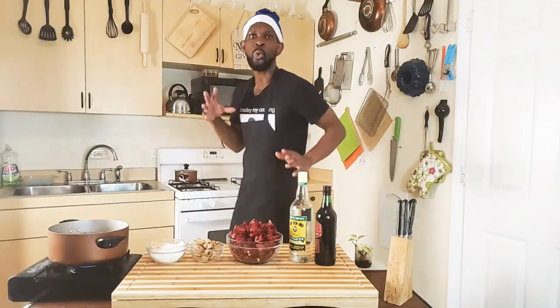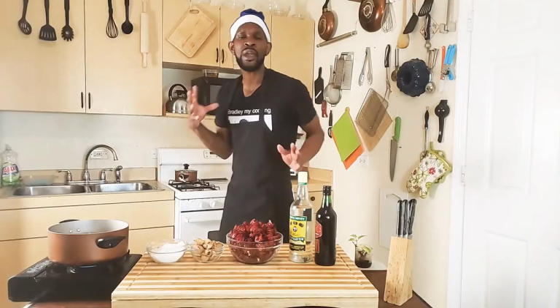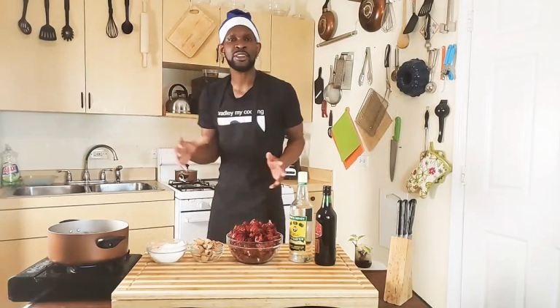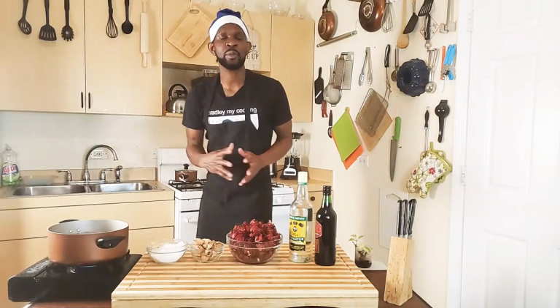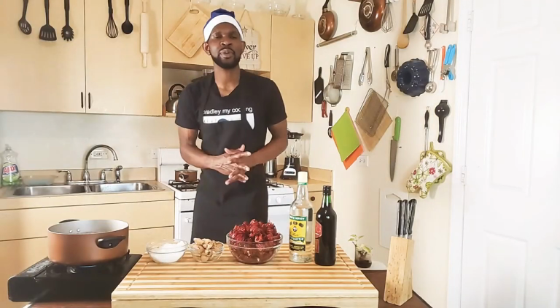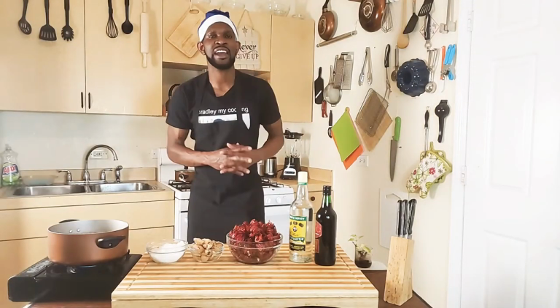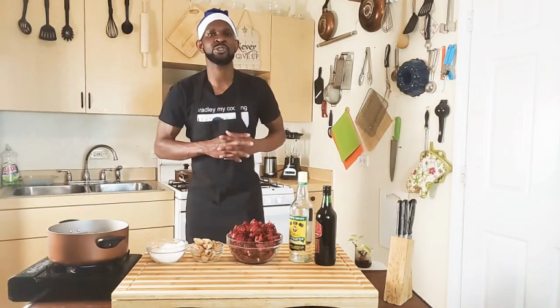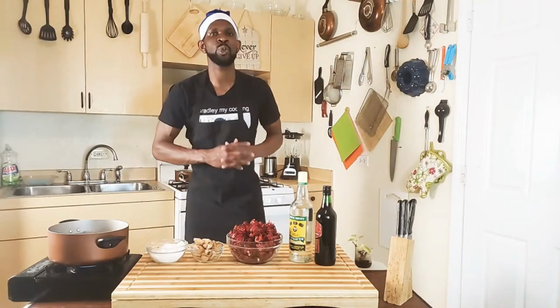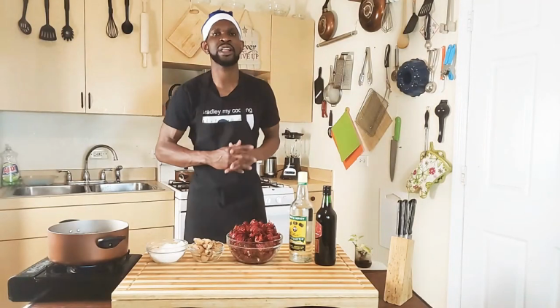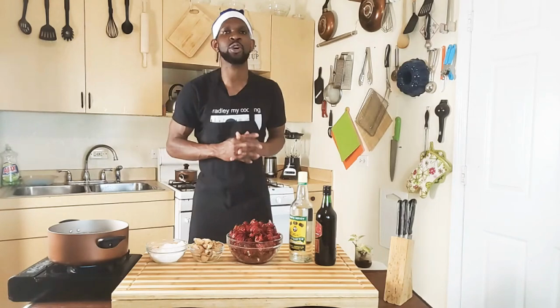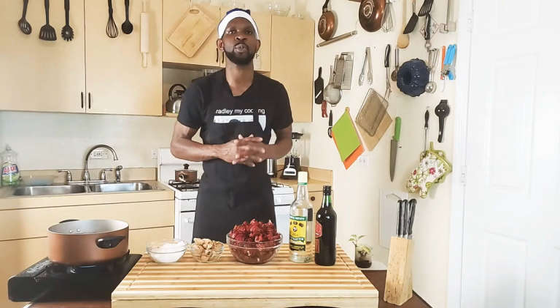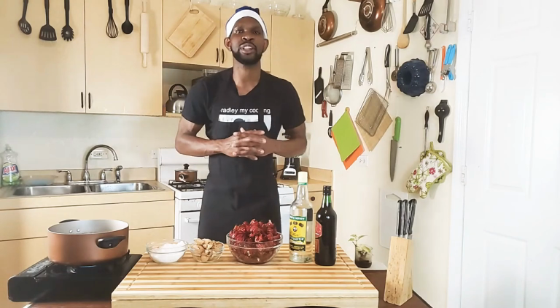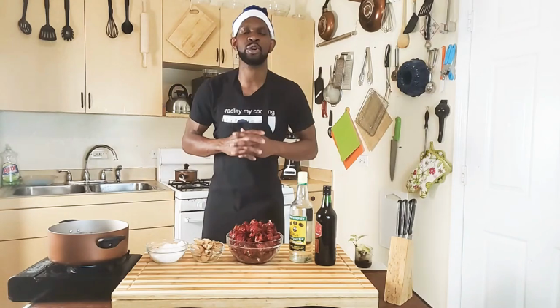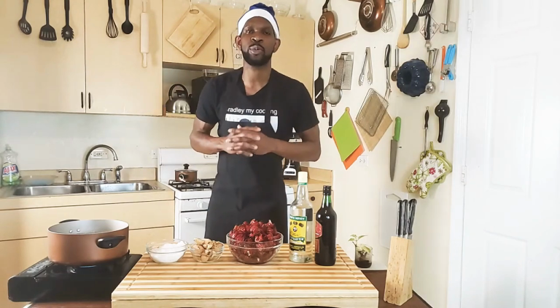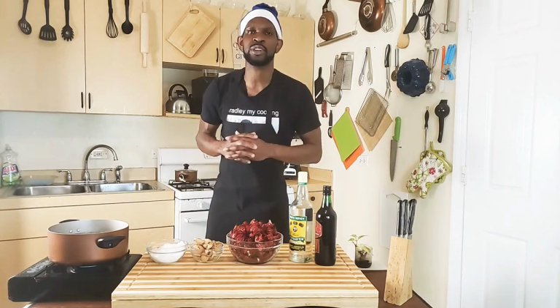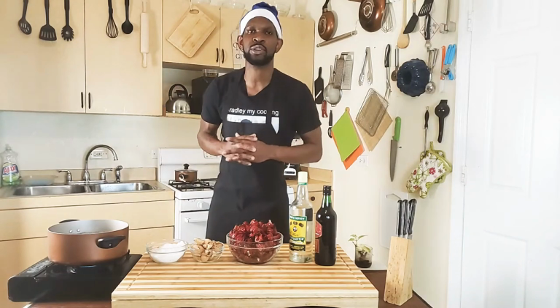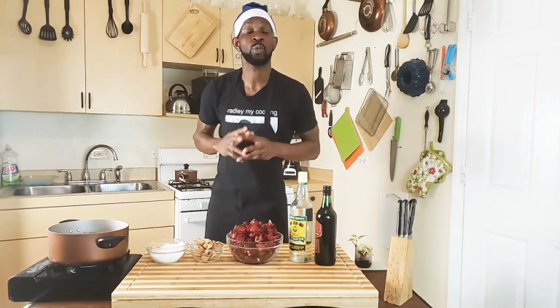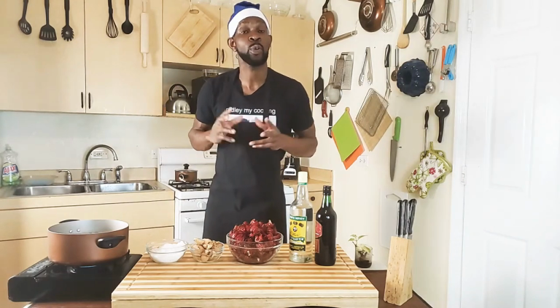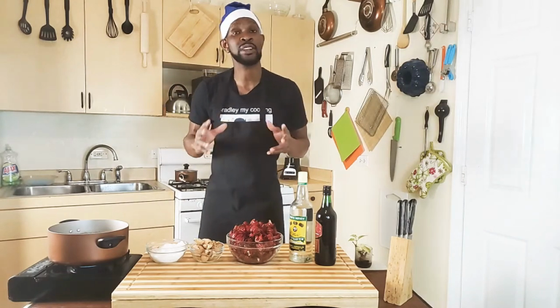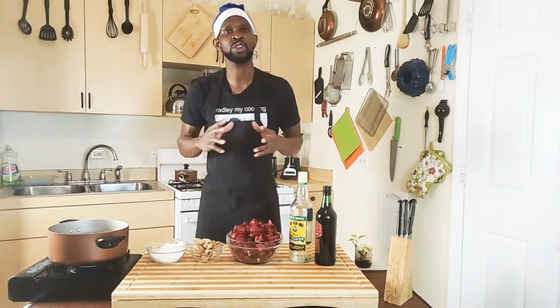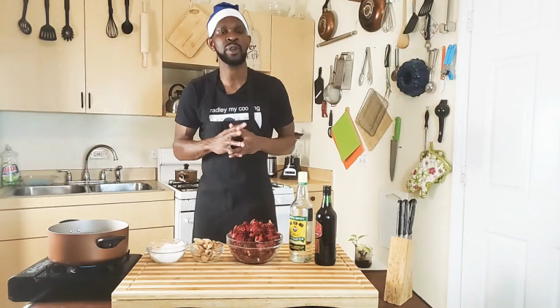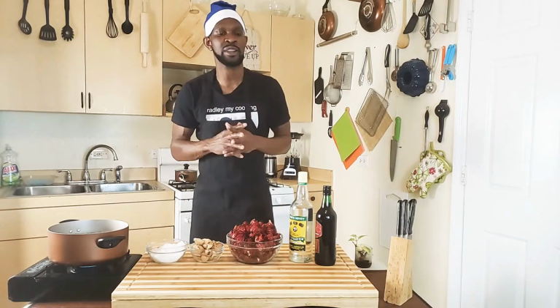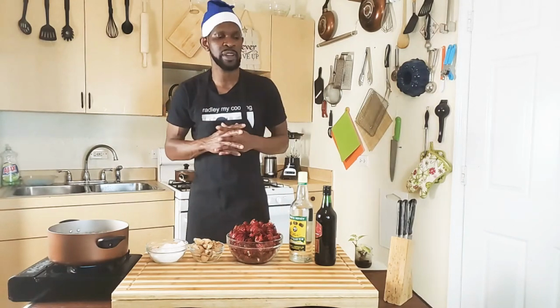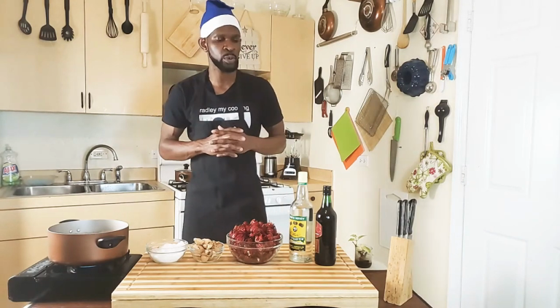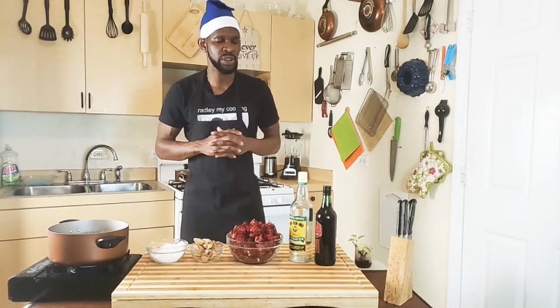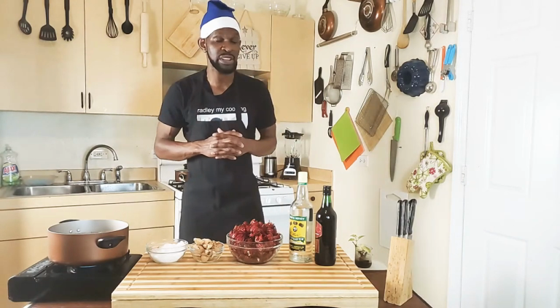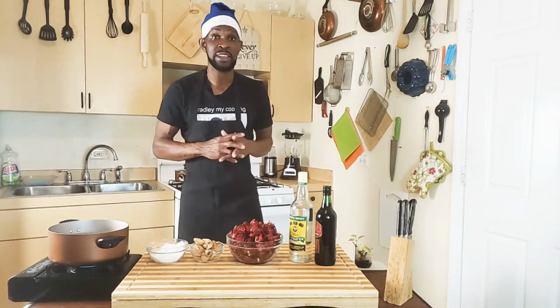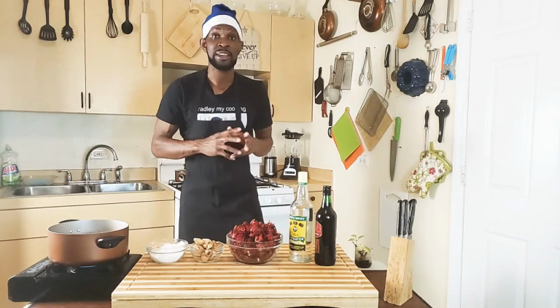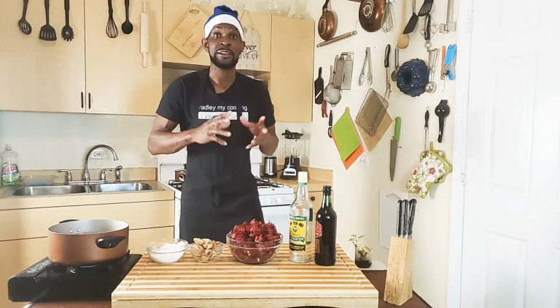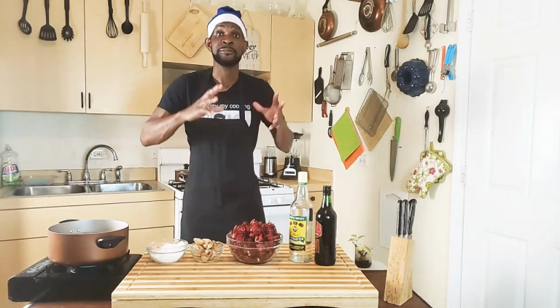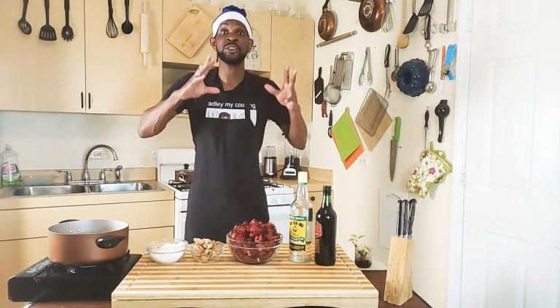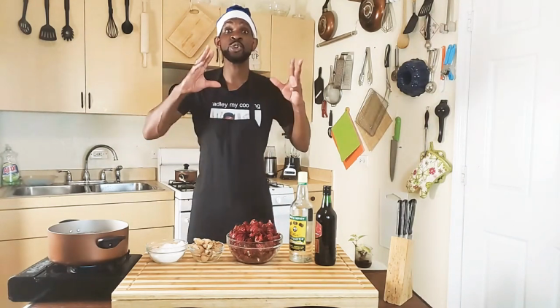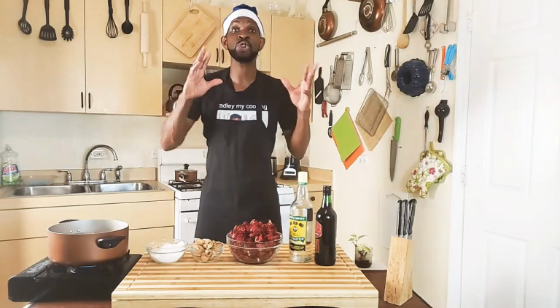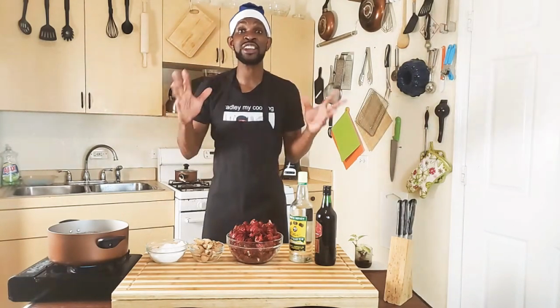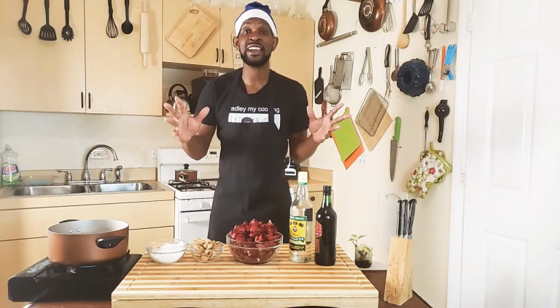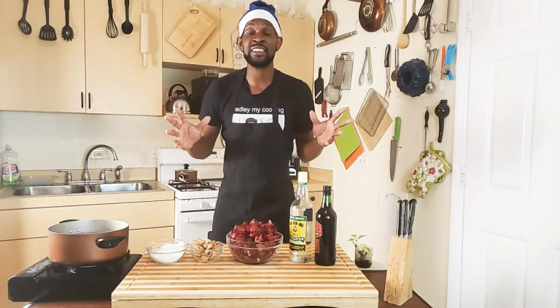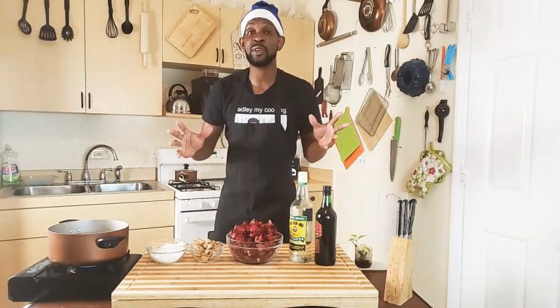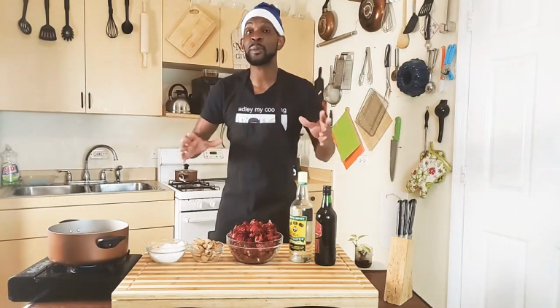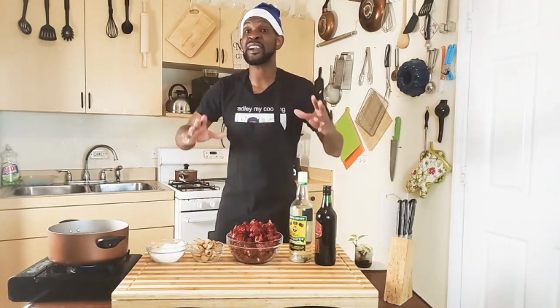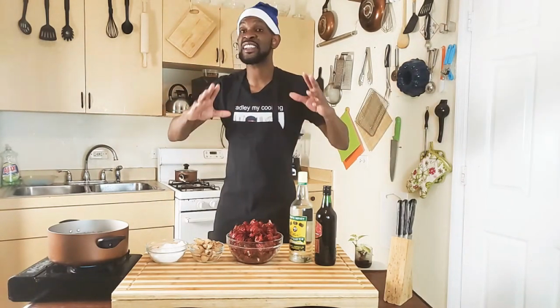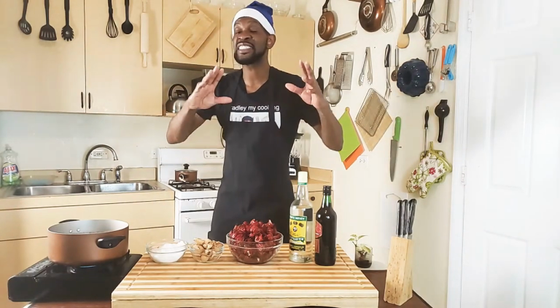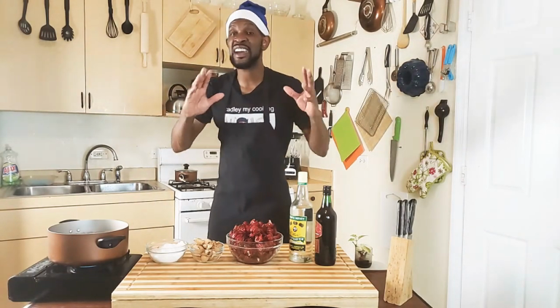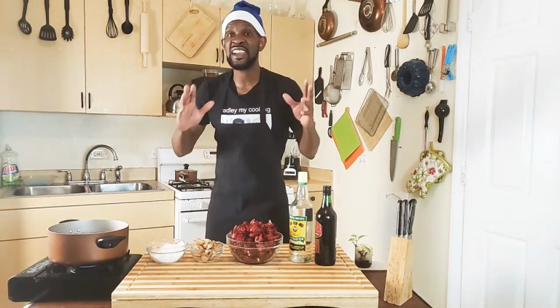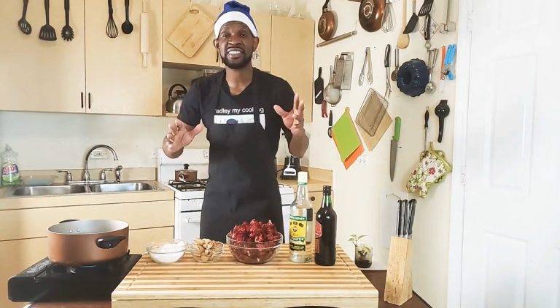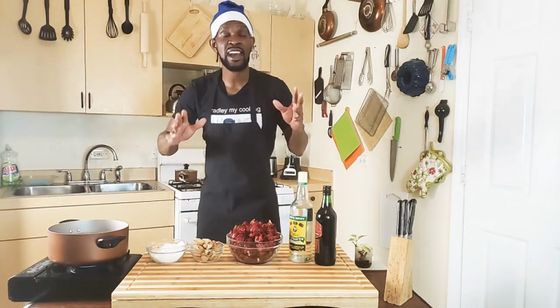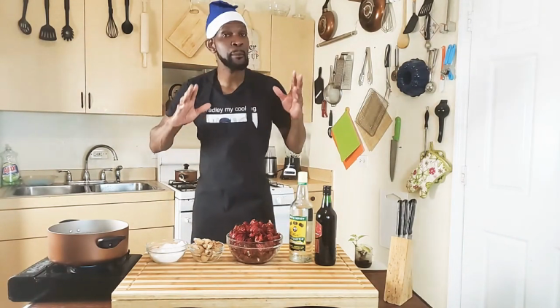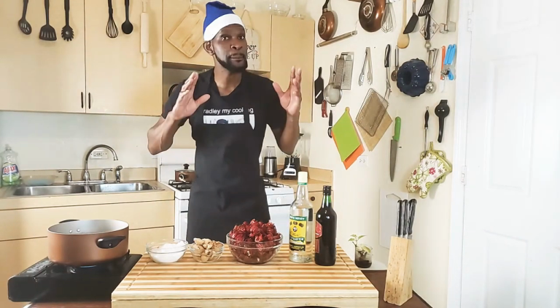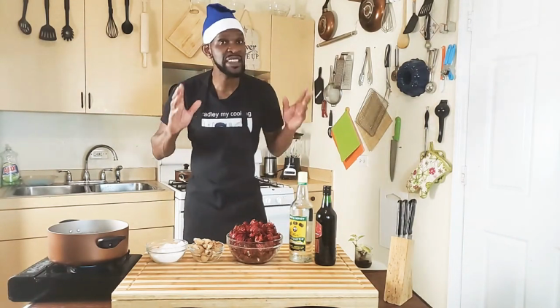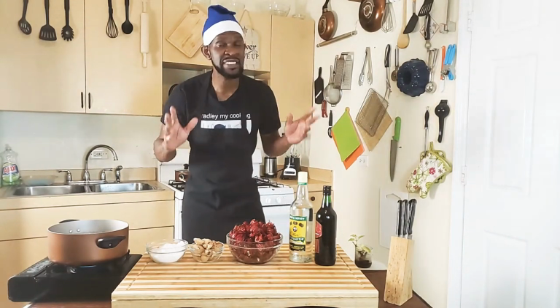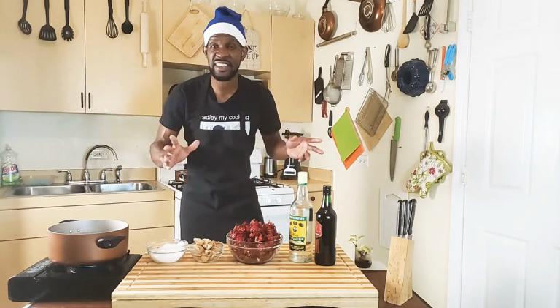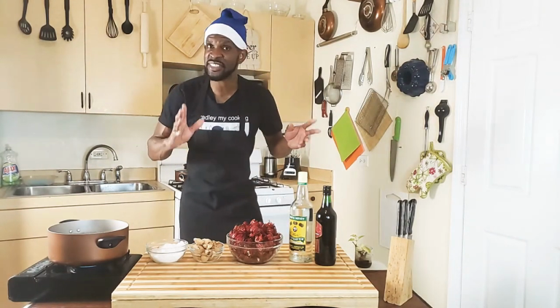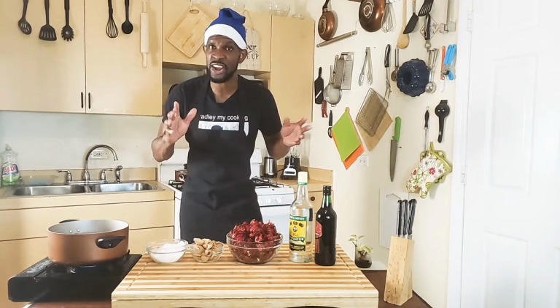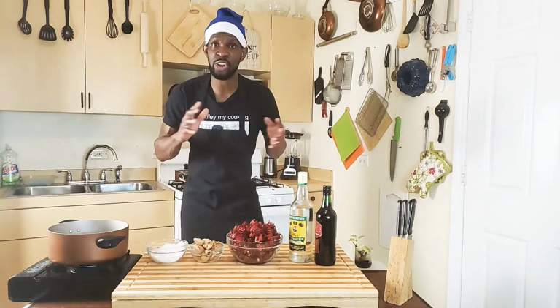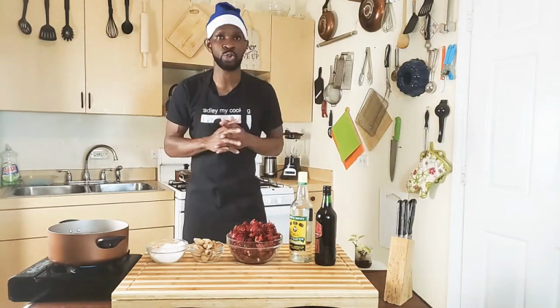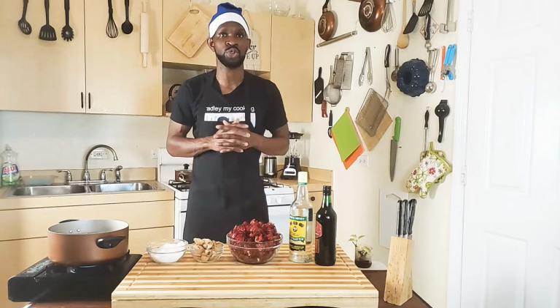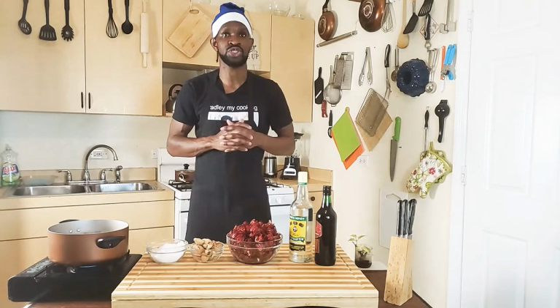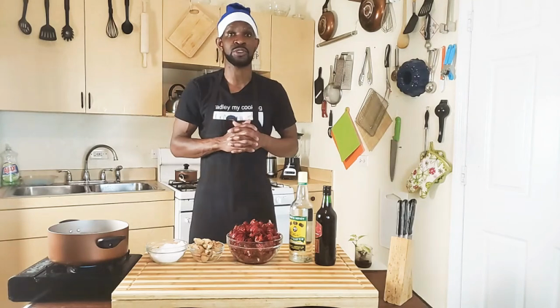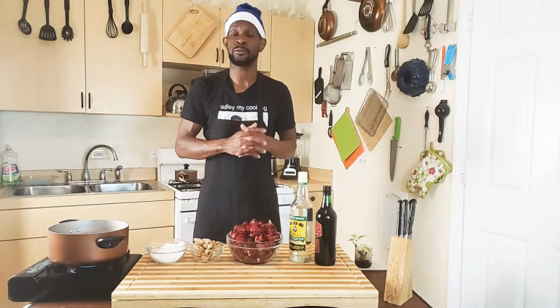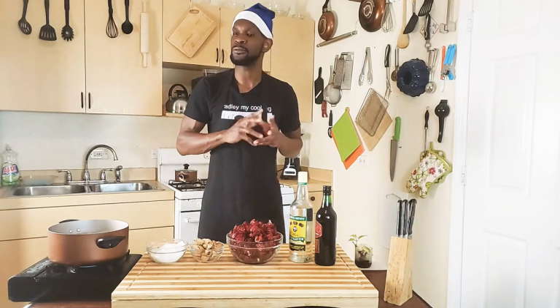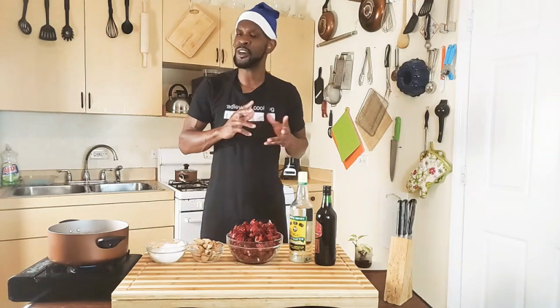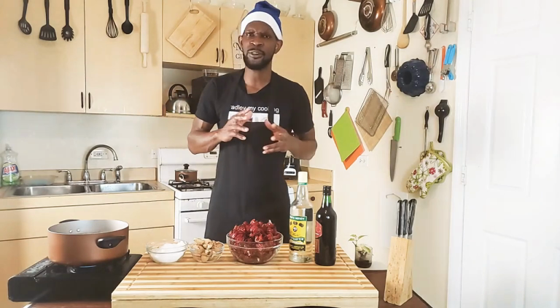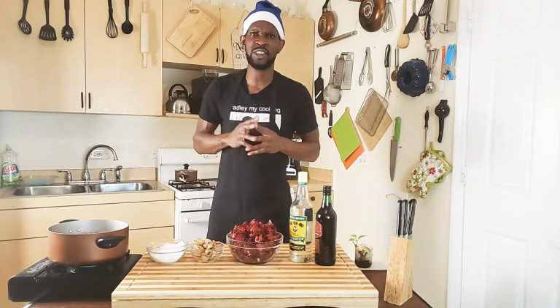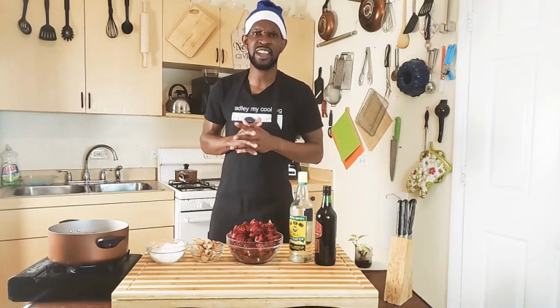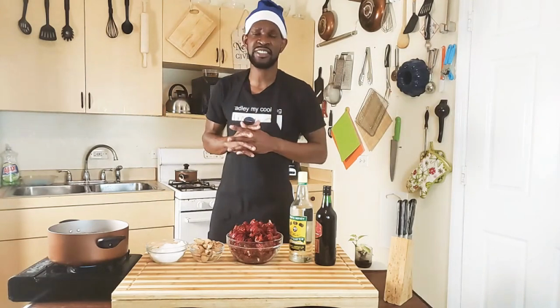Welcome, welcome to Body My Cooking. For you today guys, I'm going to make a nice, amazing sorrel juice. Very, very nice.